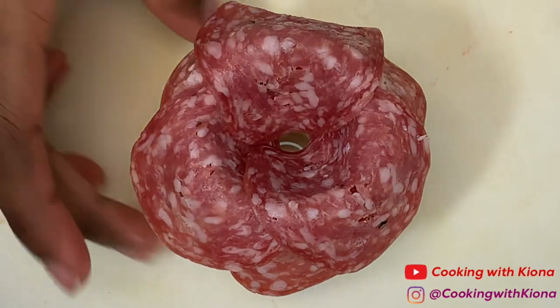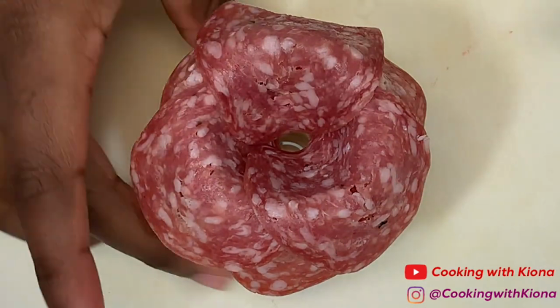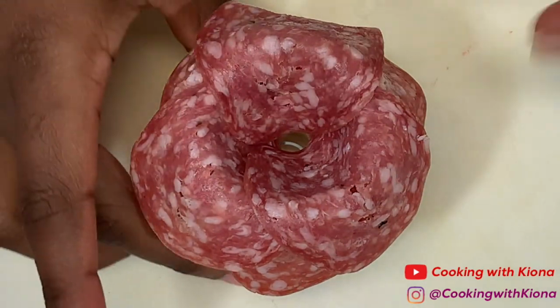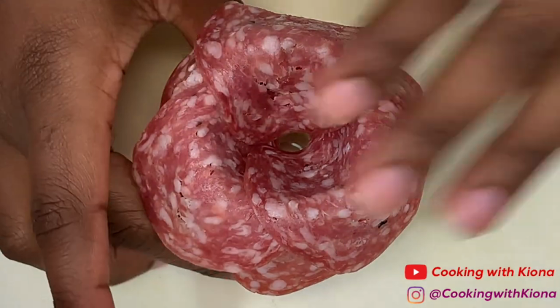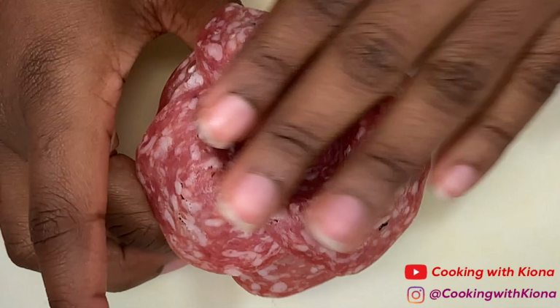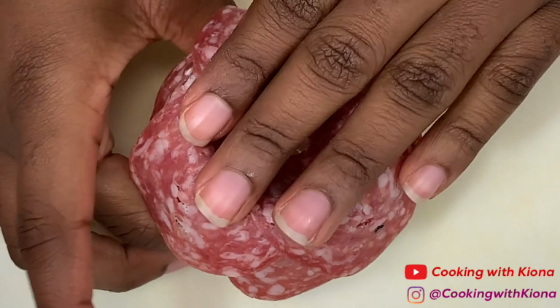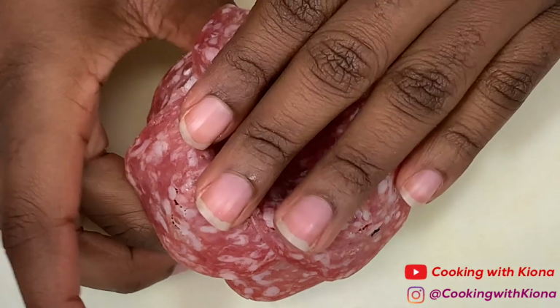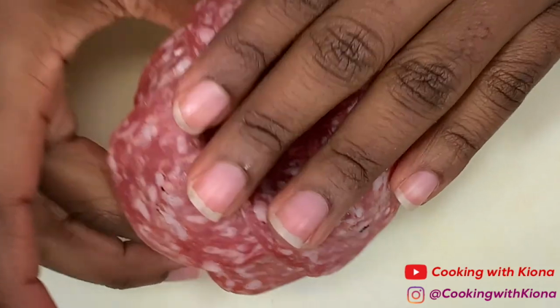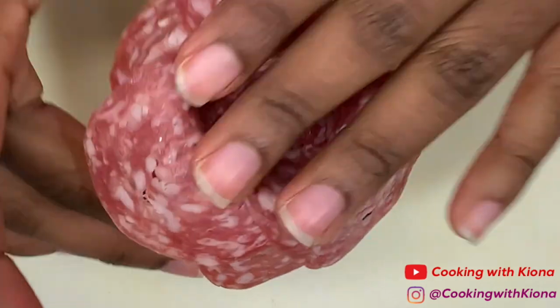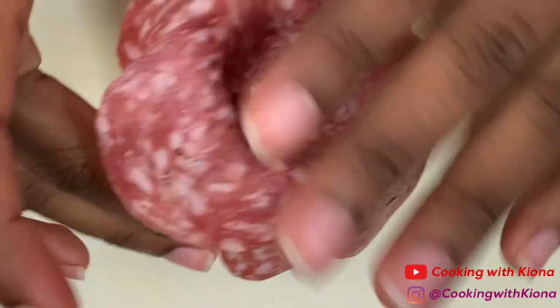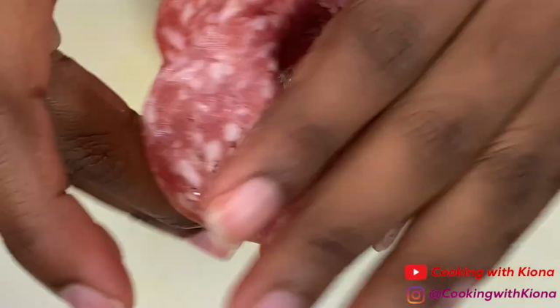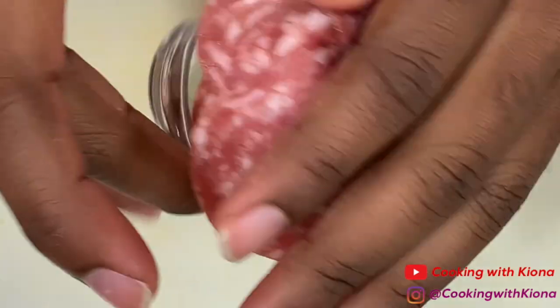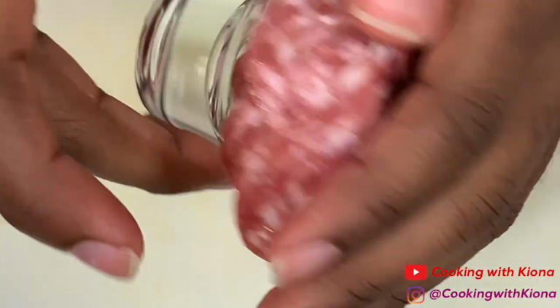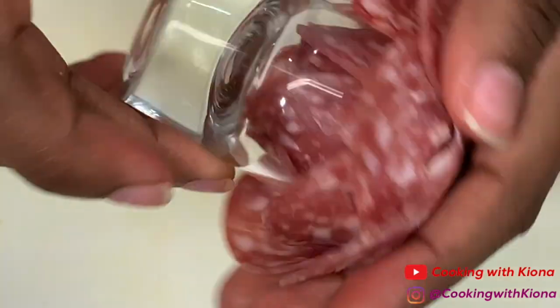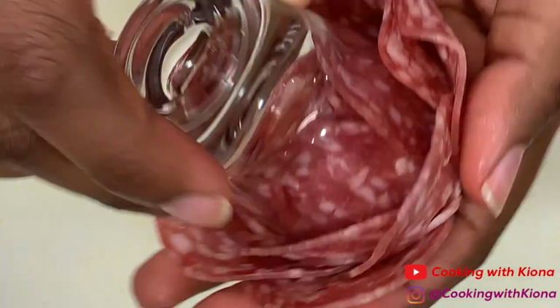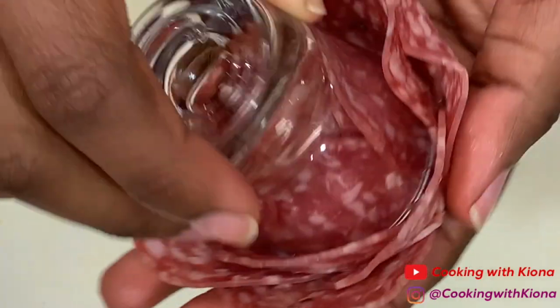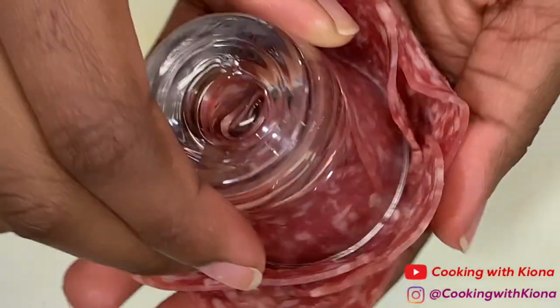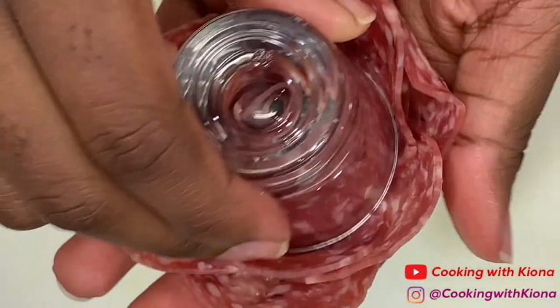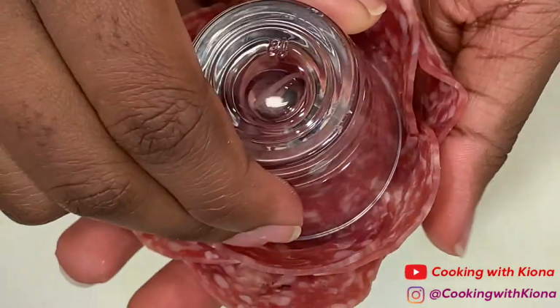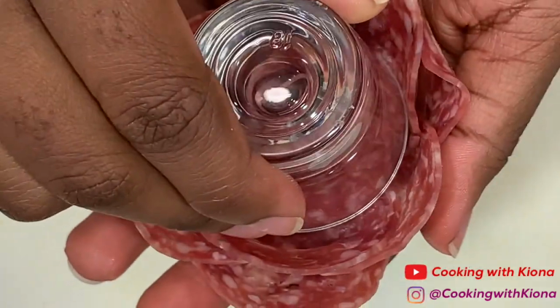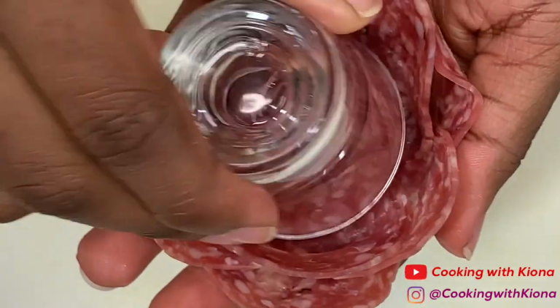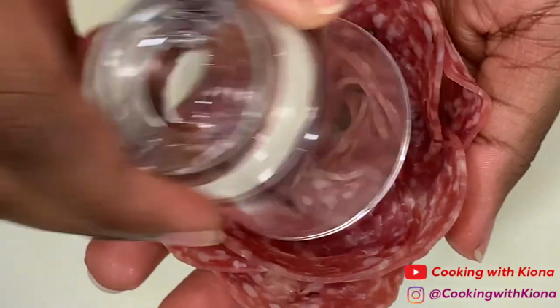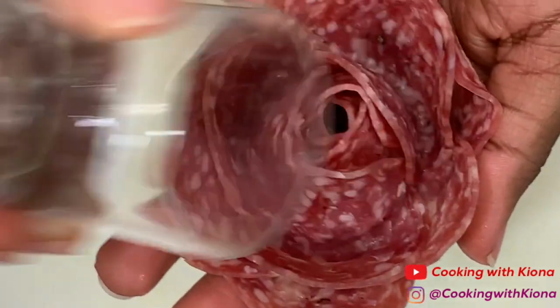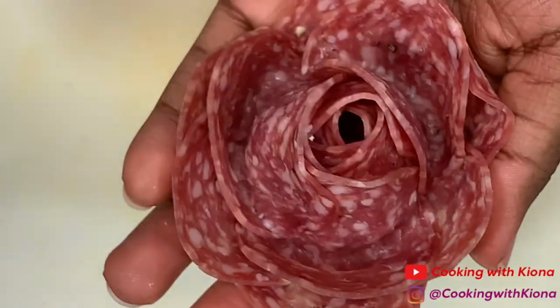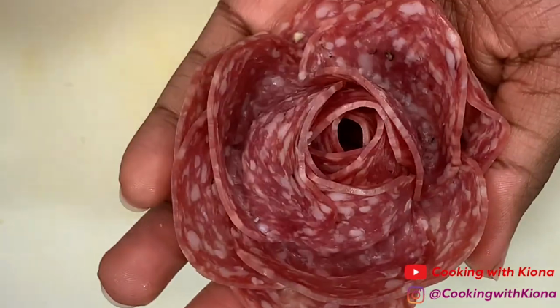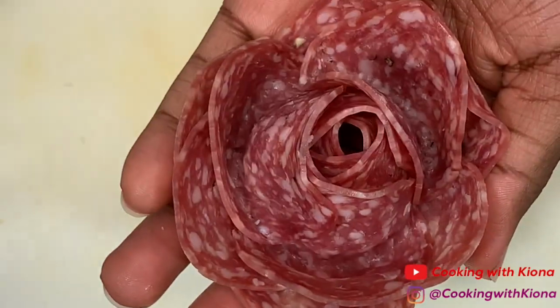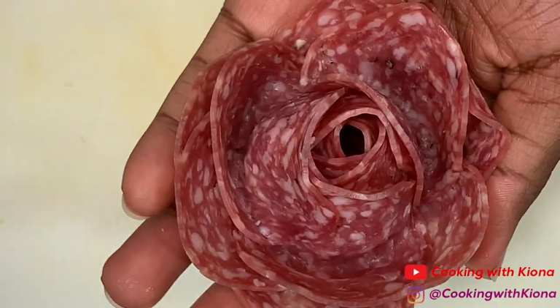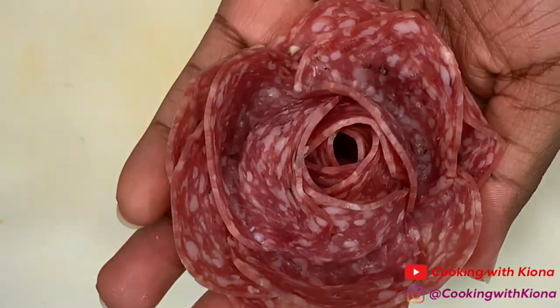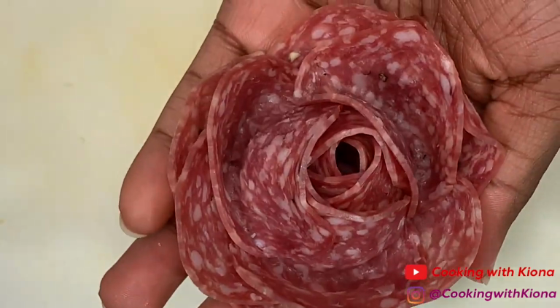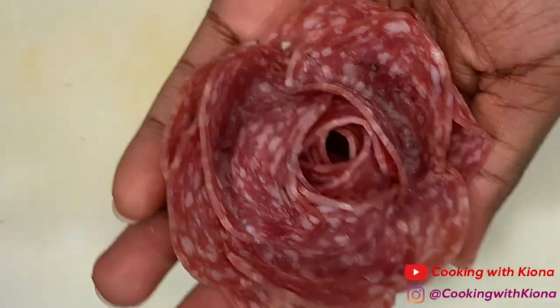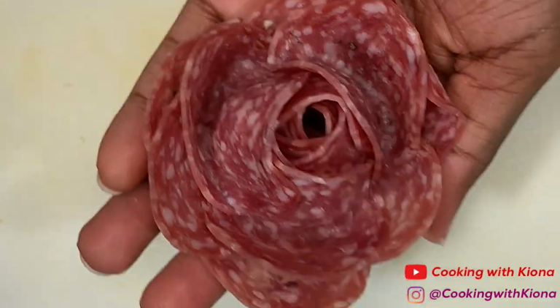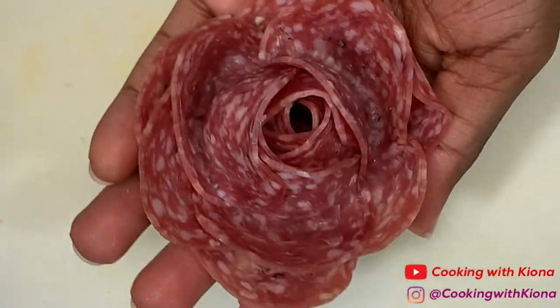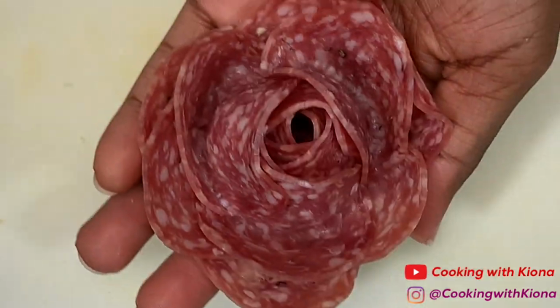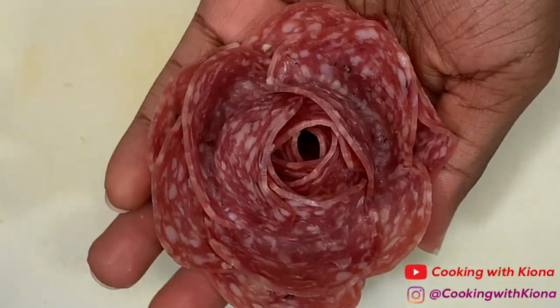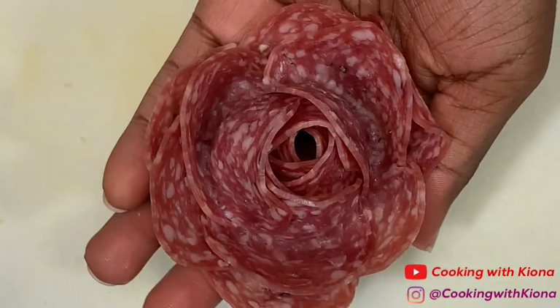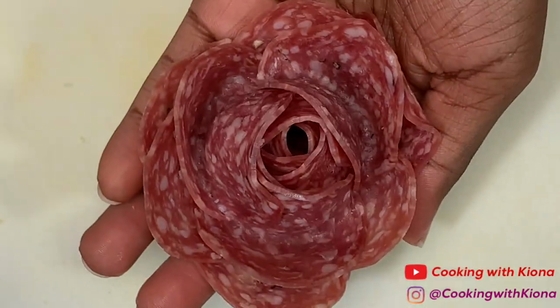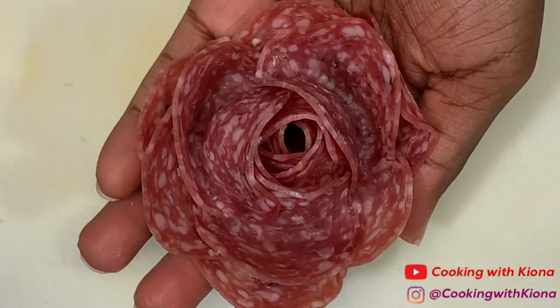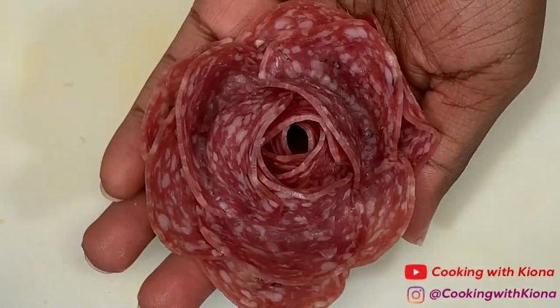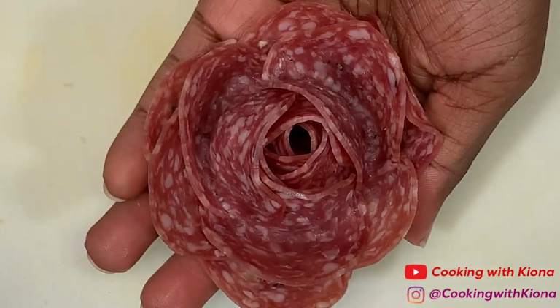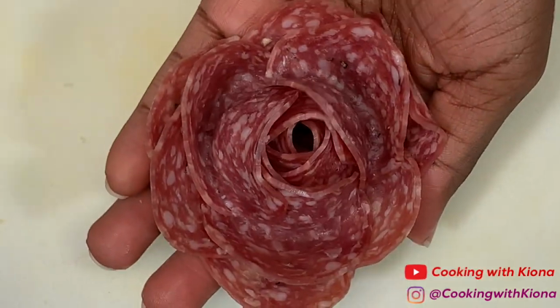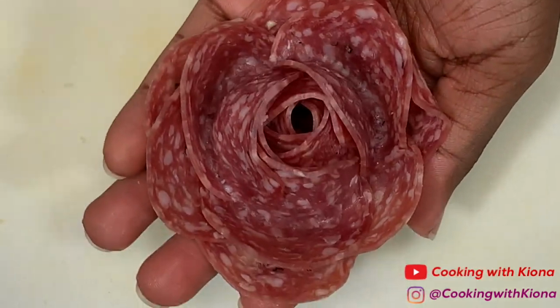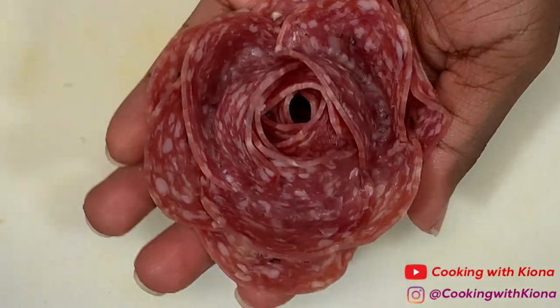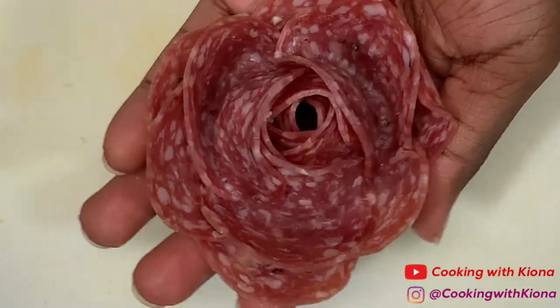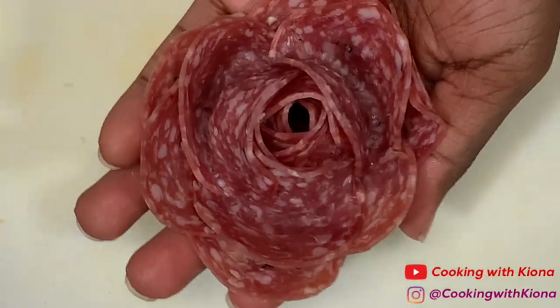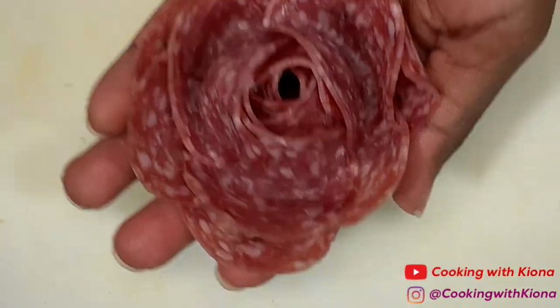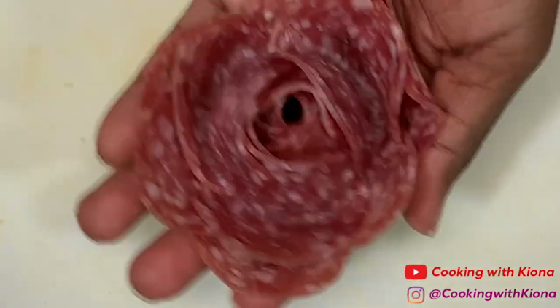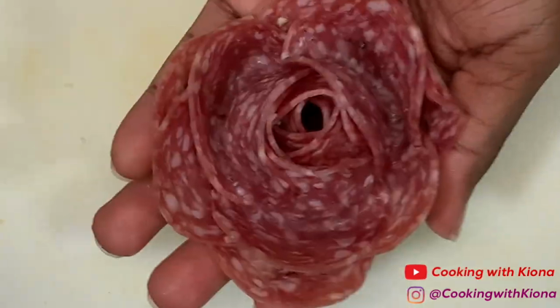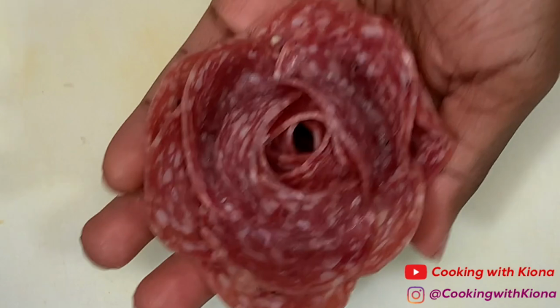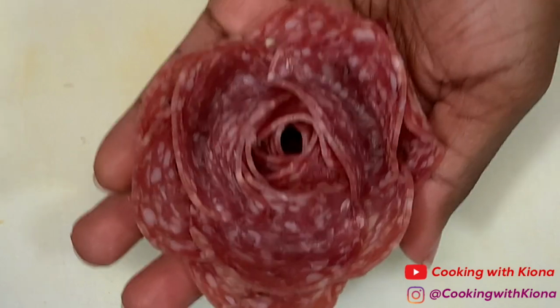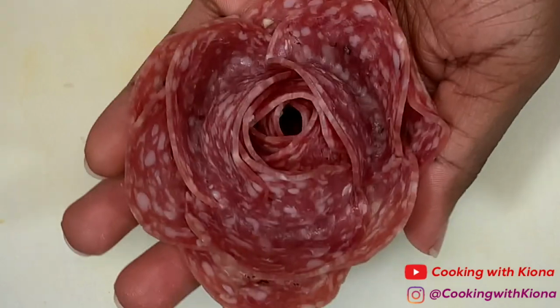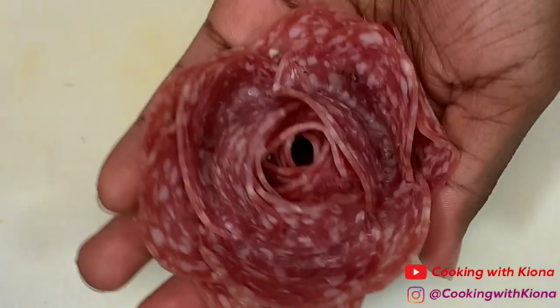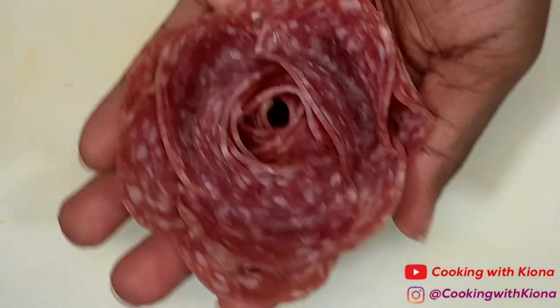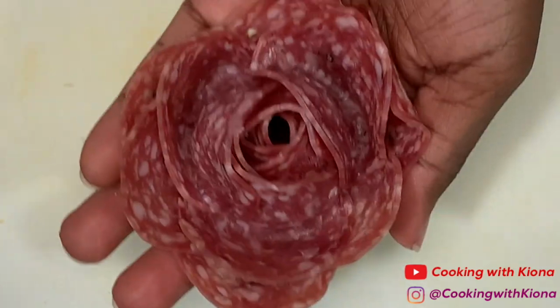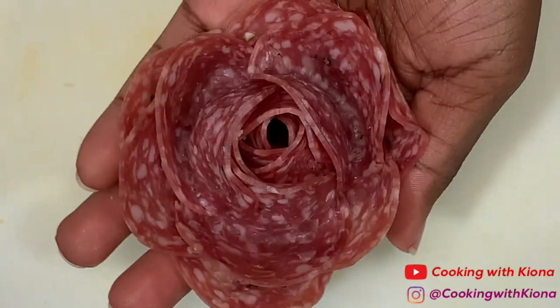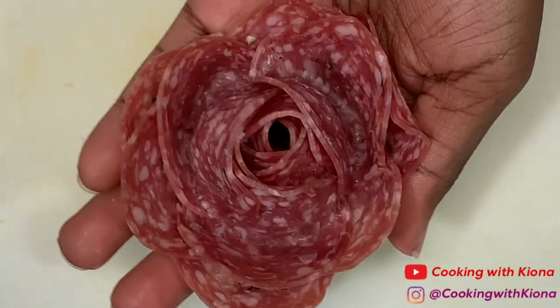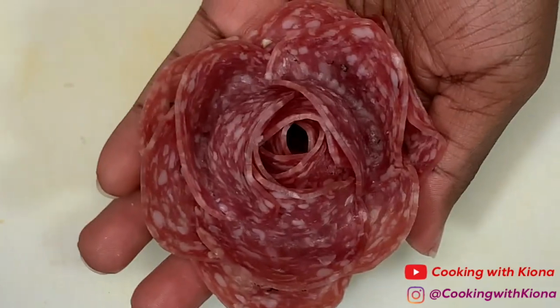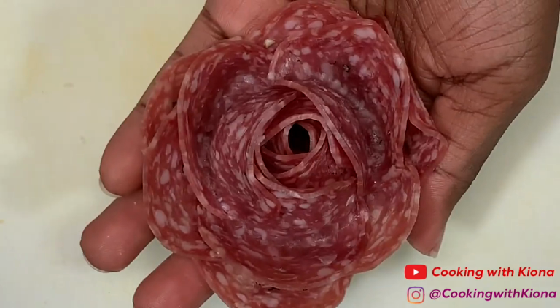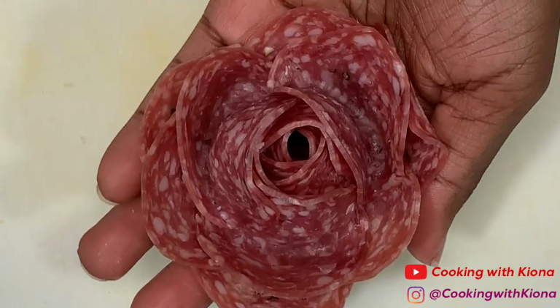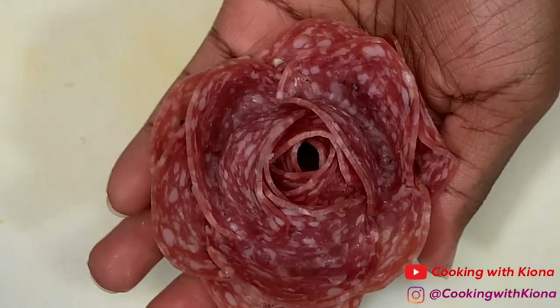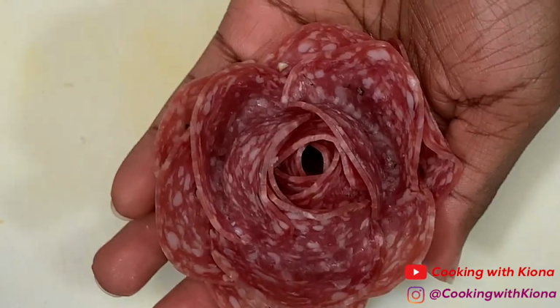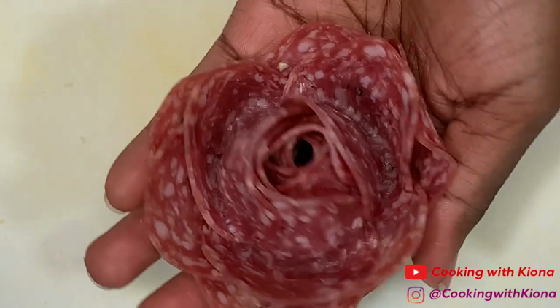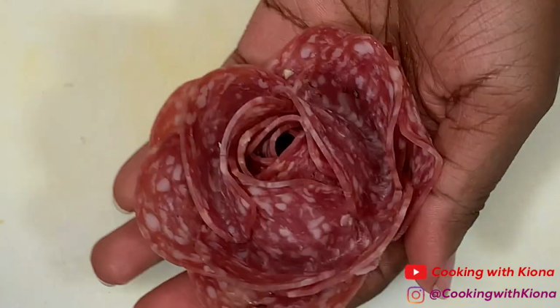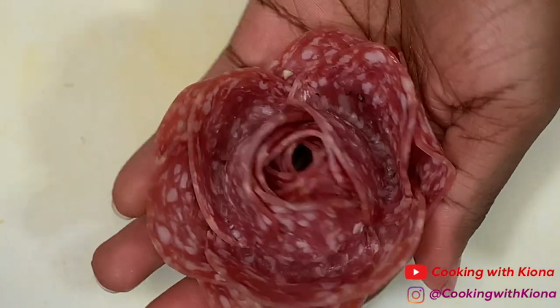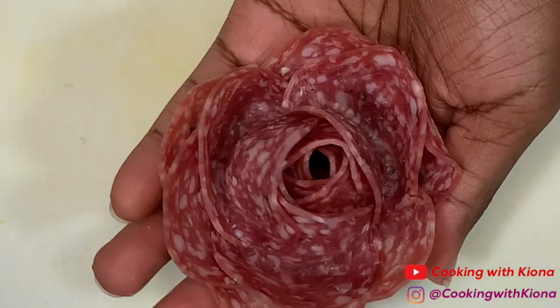When you flip your shot glass over, it should look like a rose. Oh my god, I did it — cool salami rose!